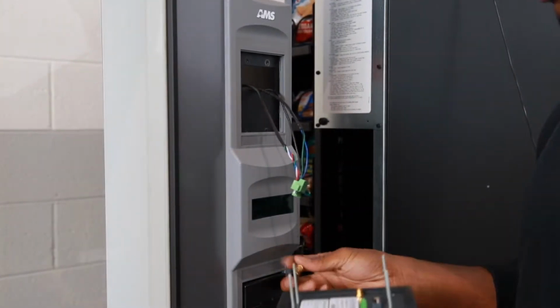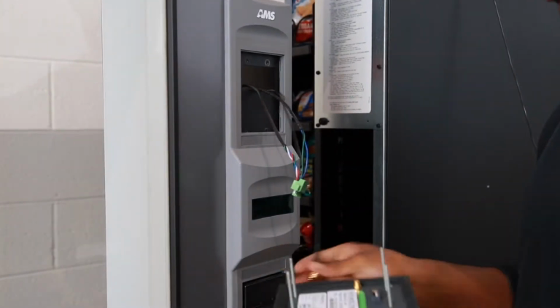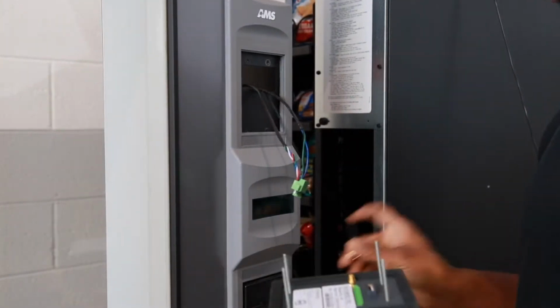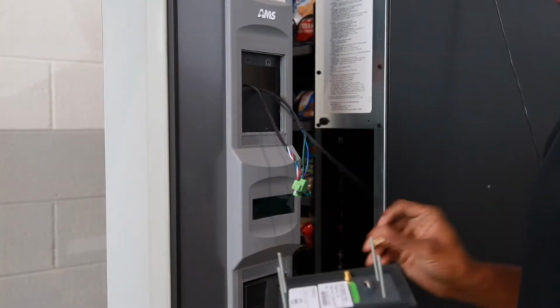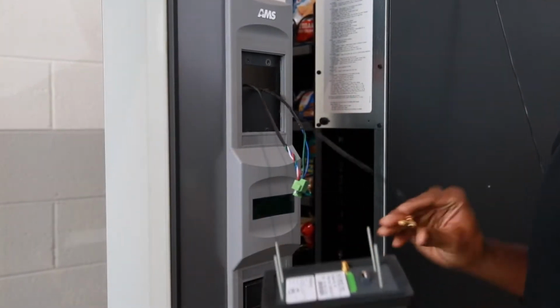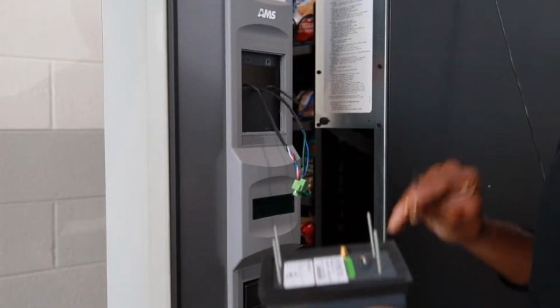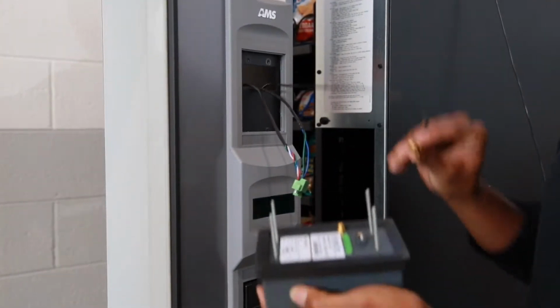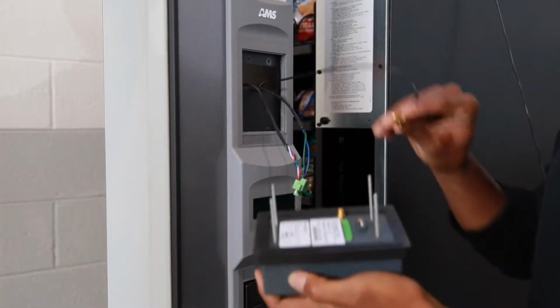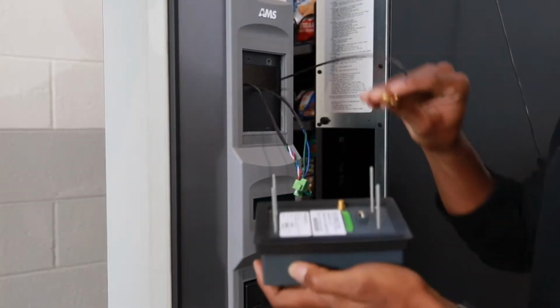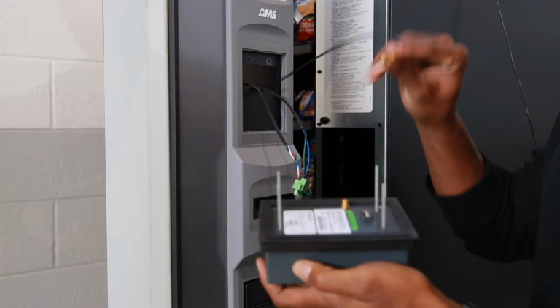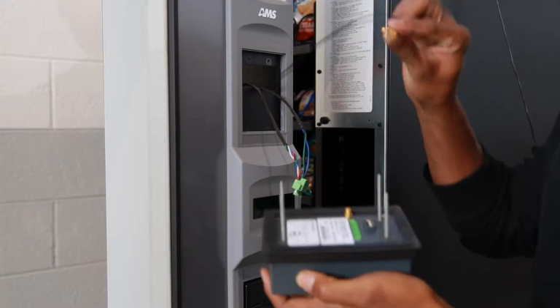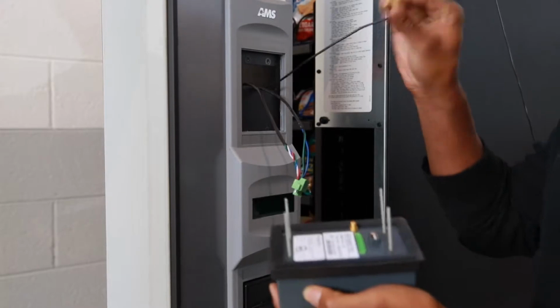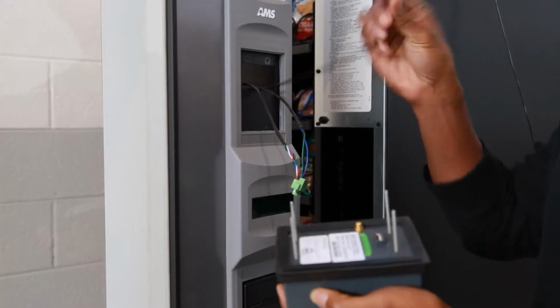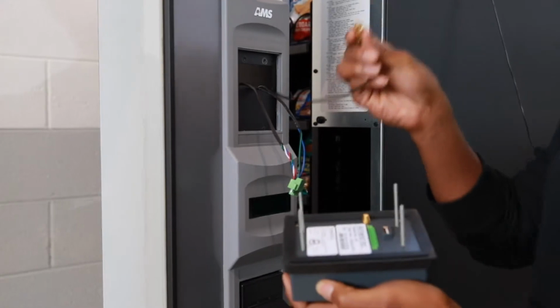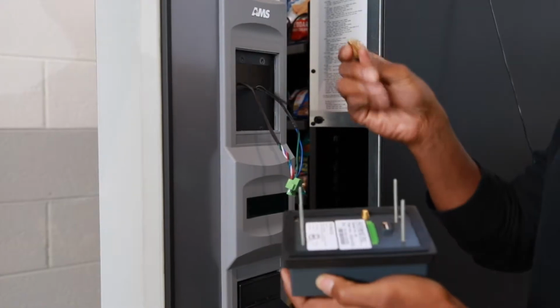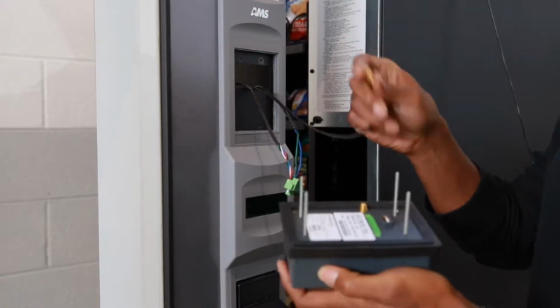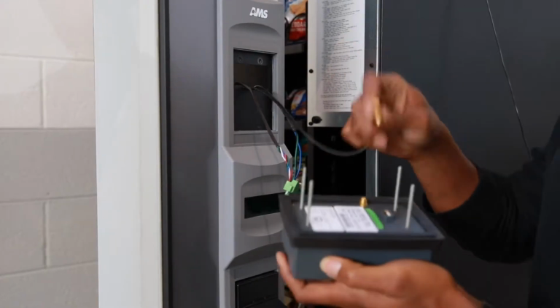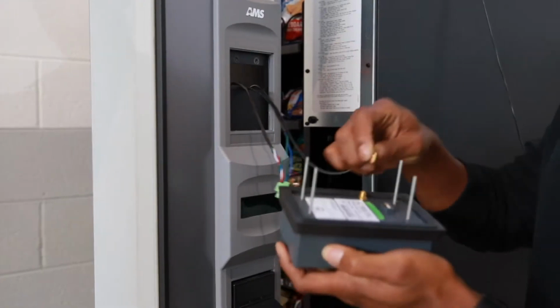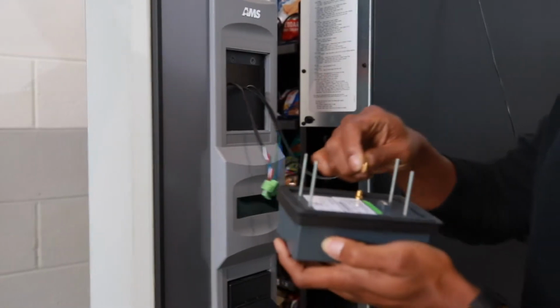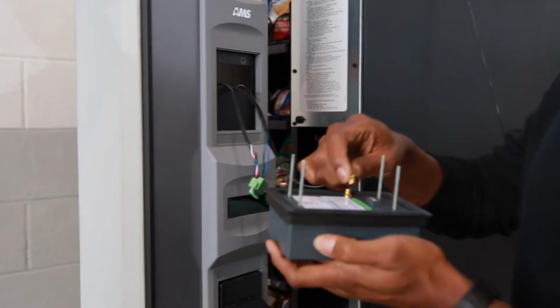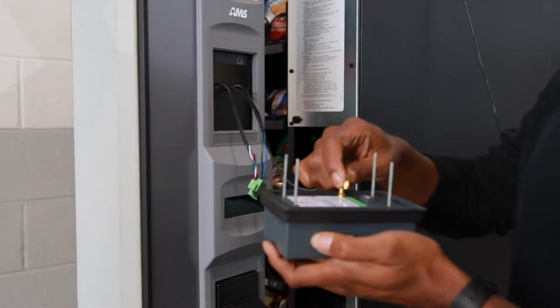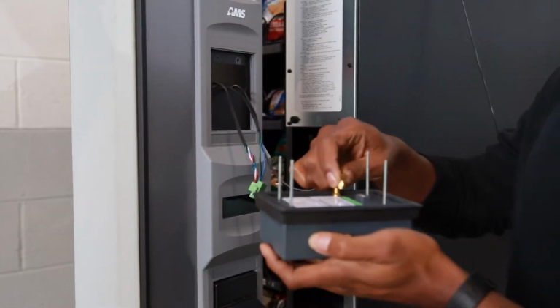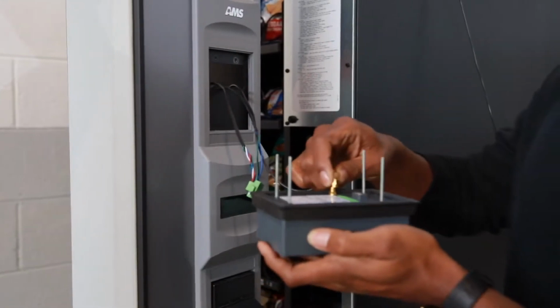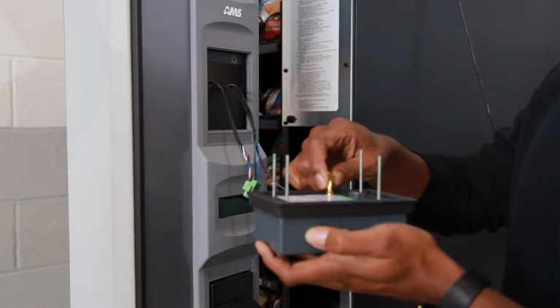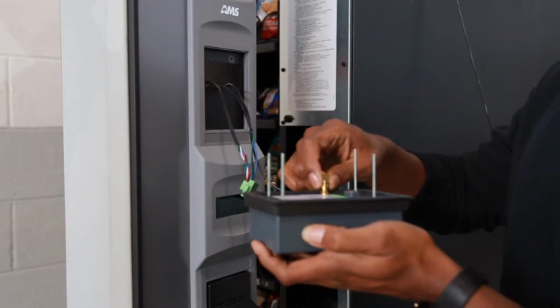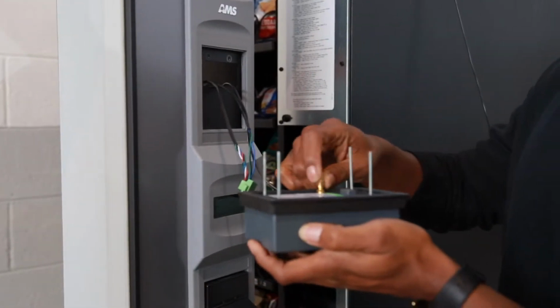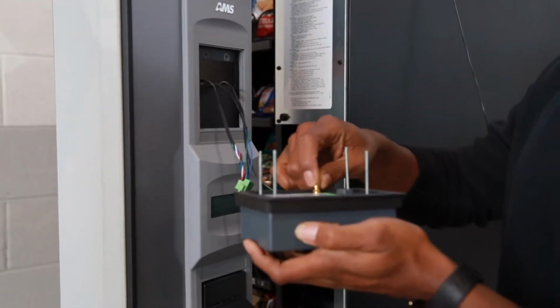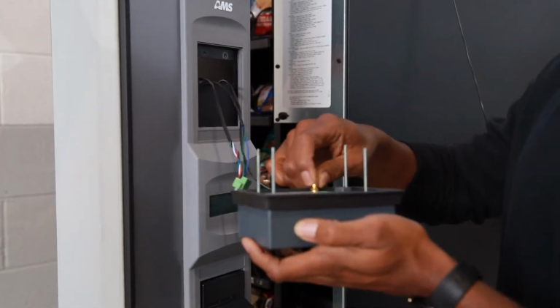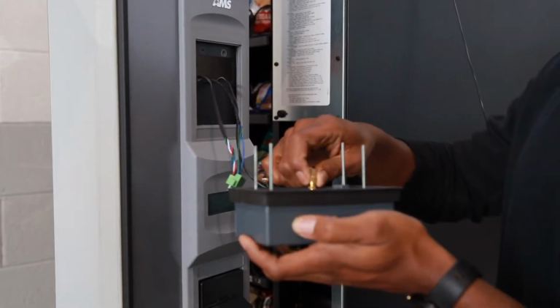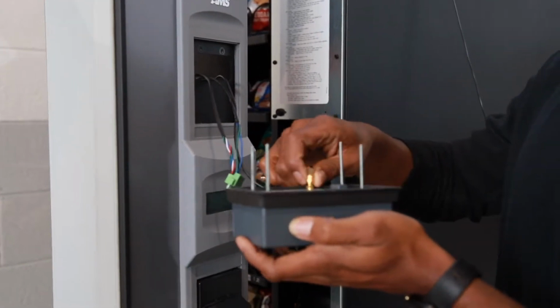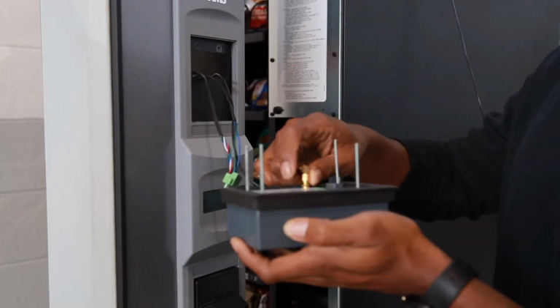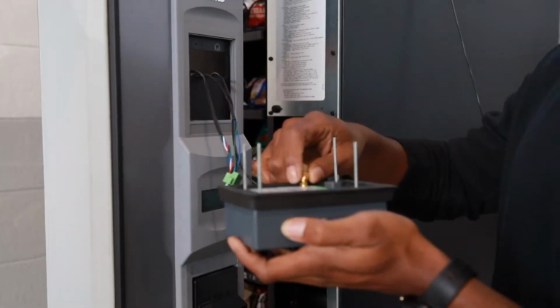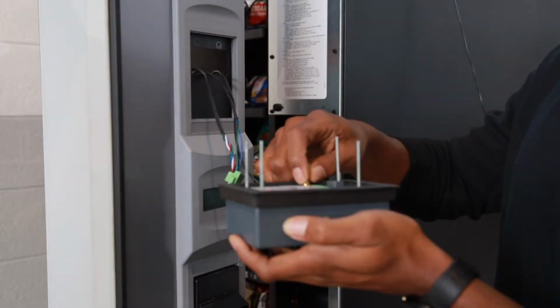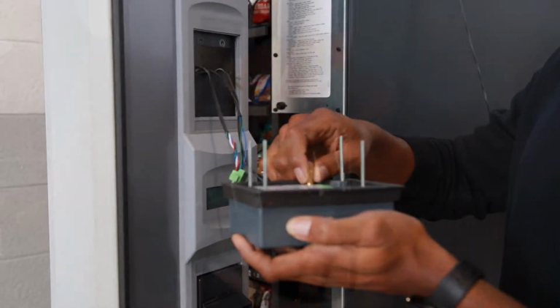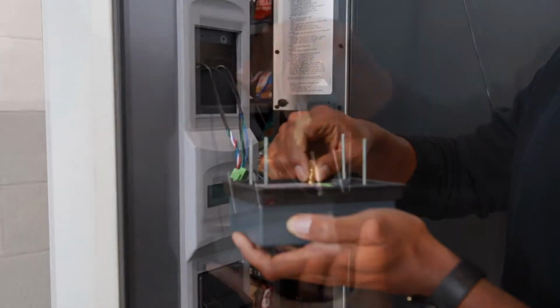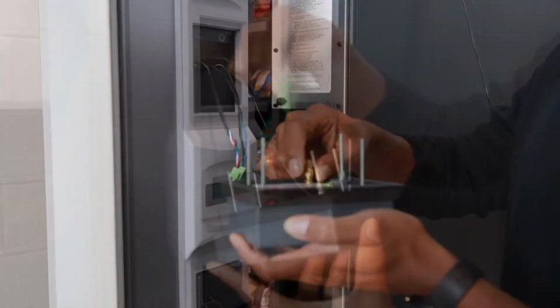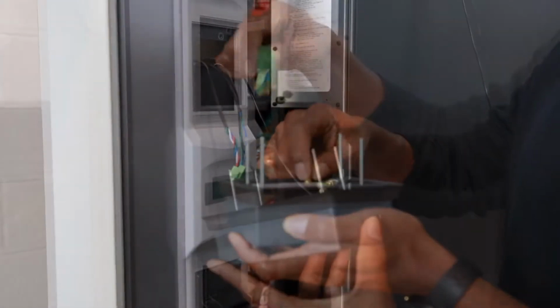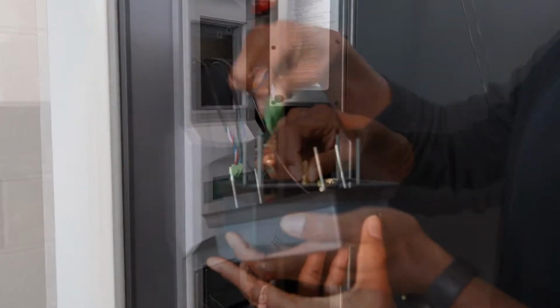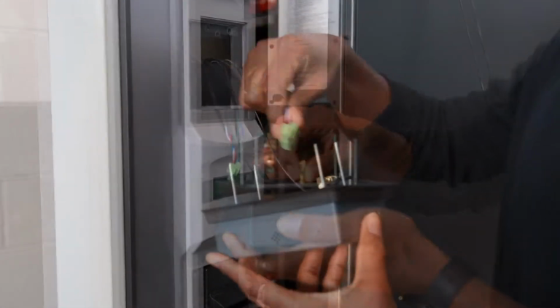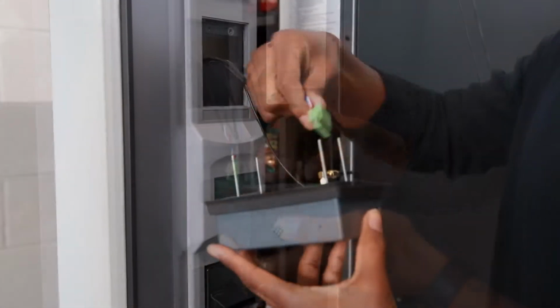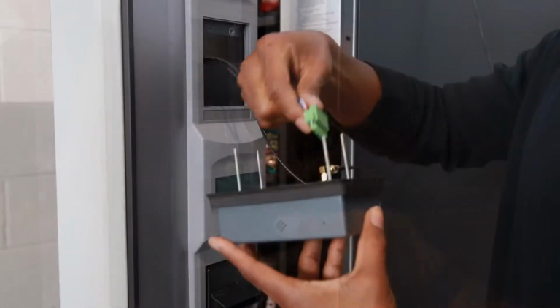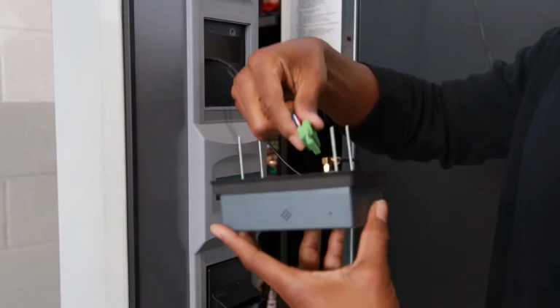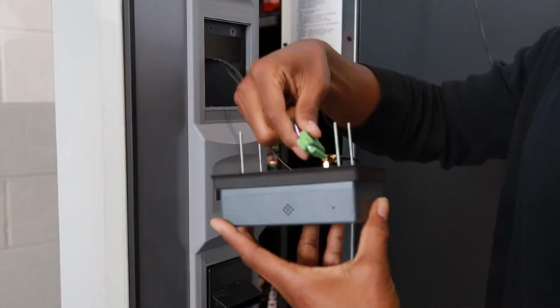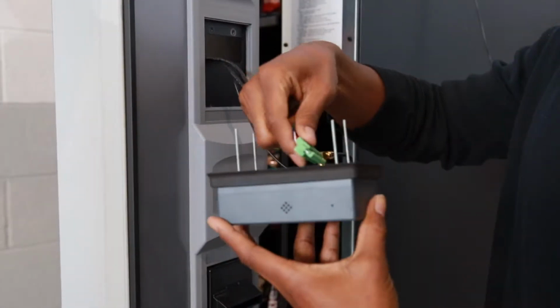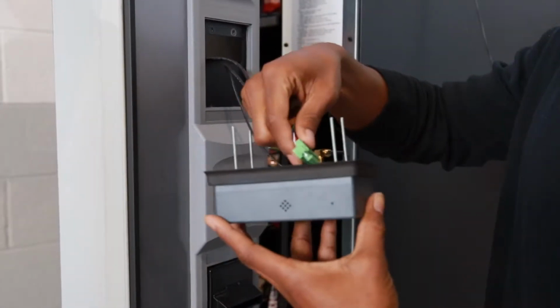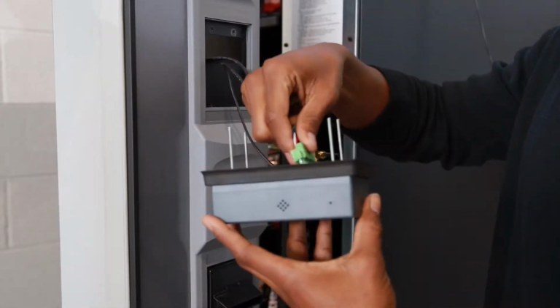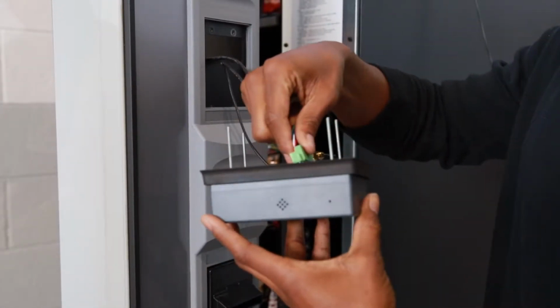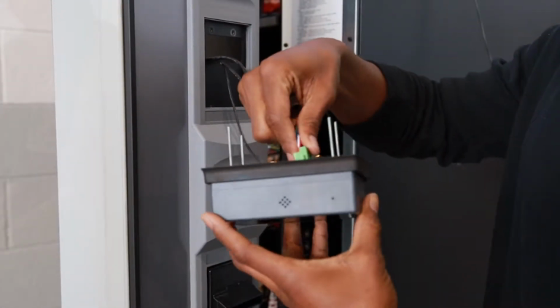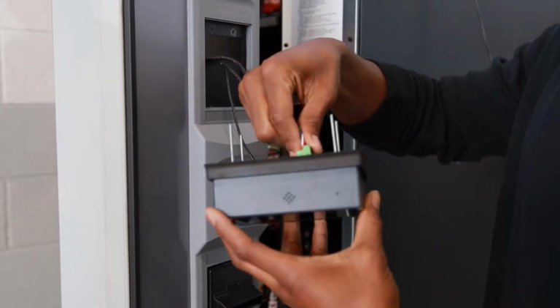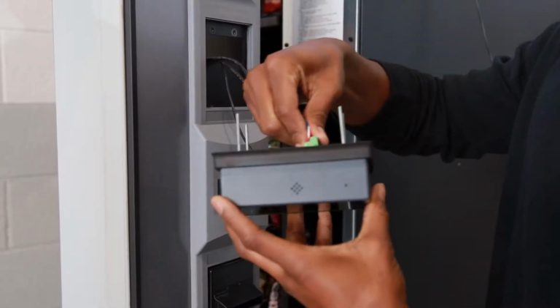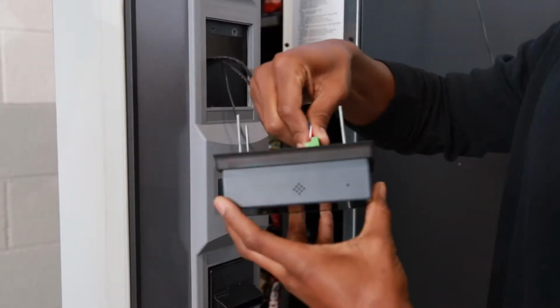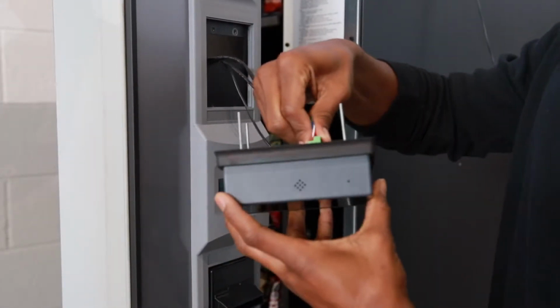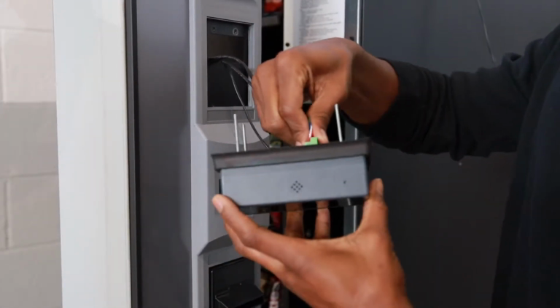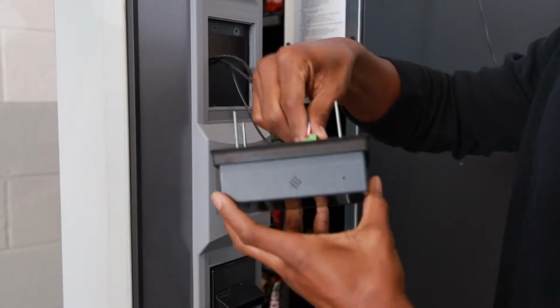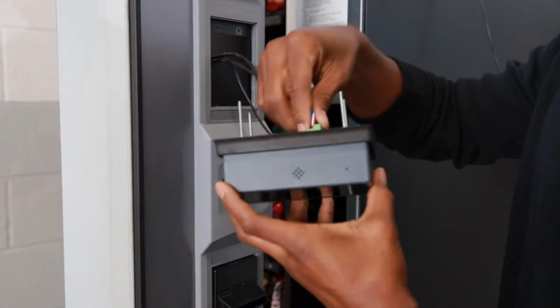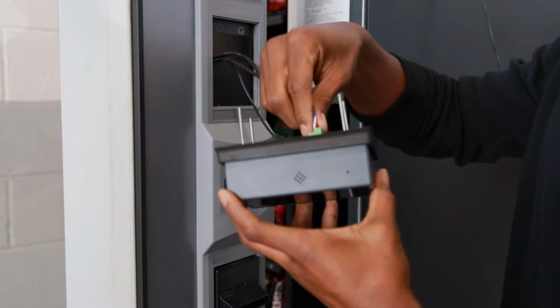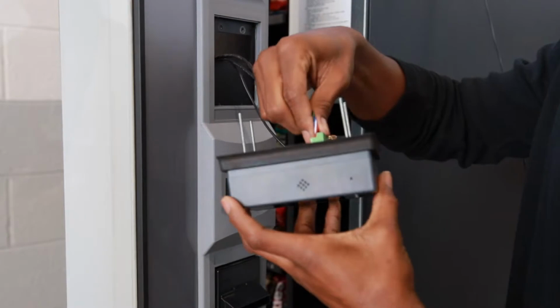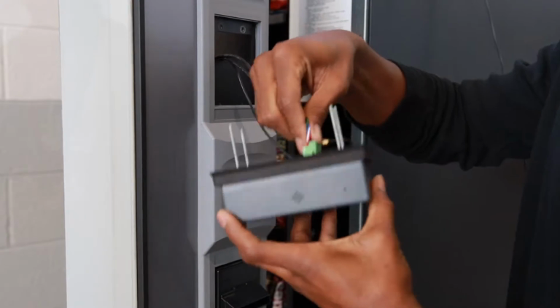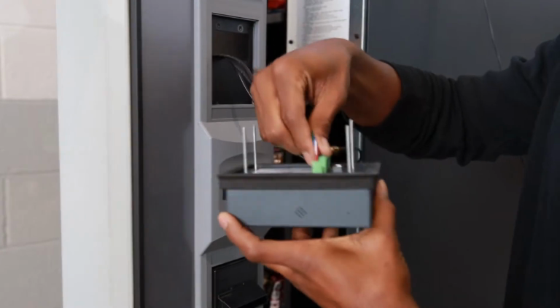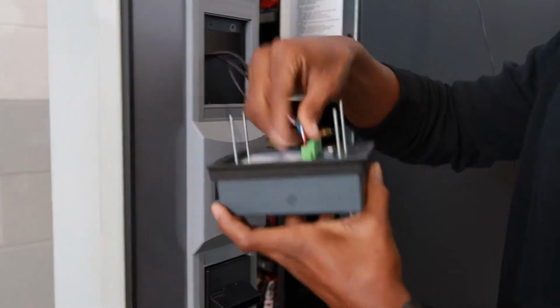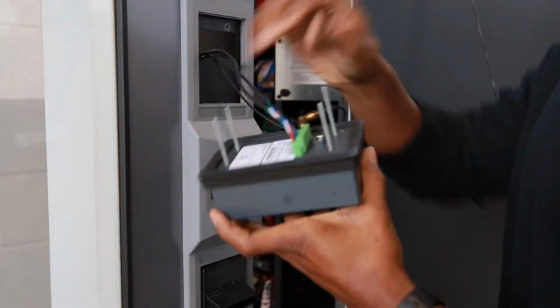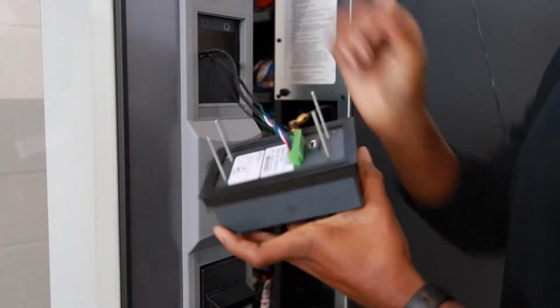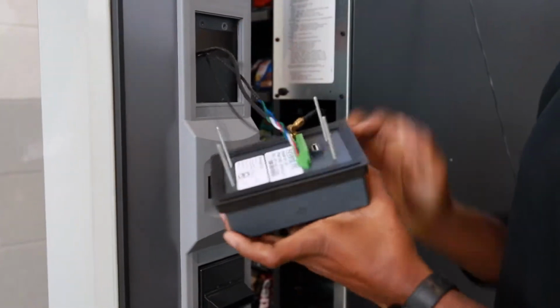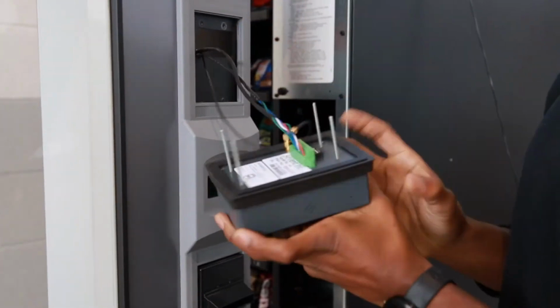Screw in the antenna coaxial cable next. Plug in the NDB cable device into the airven.